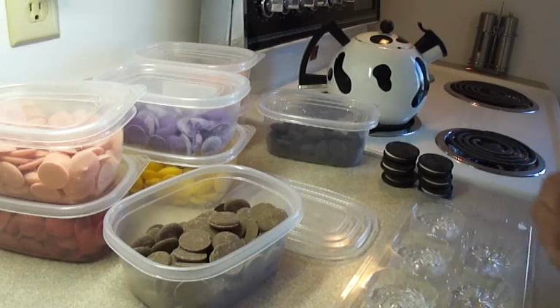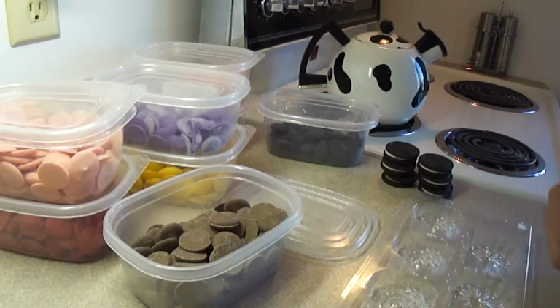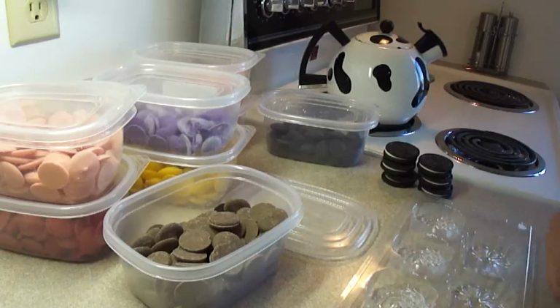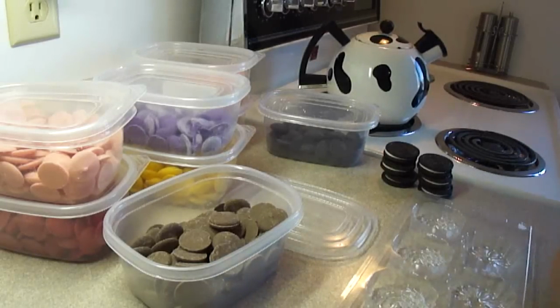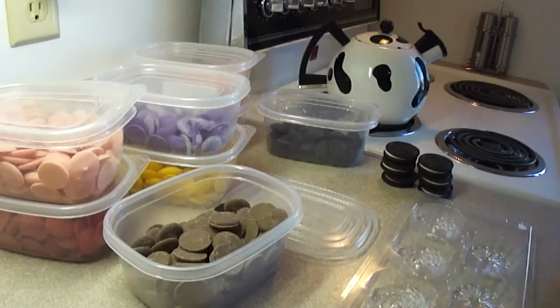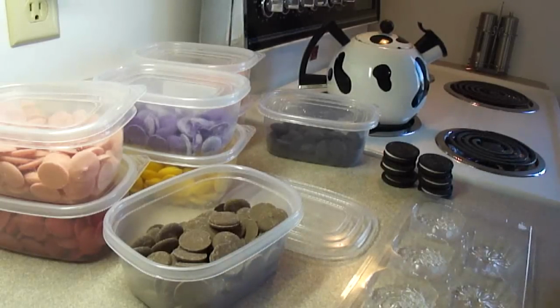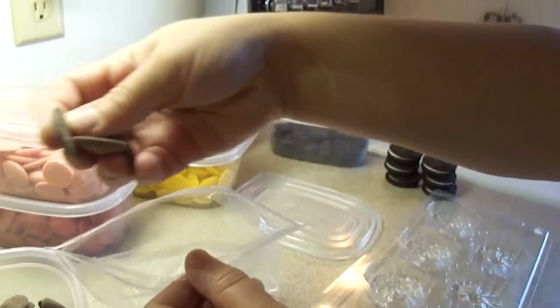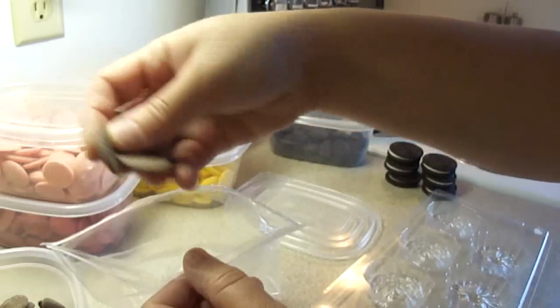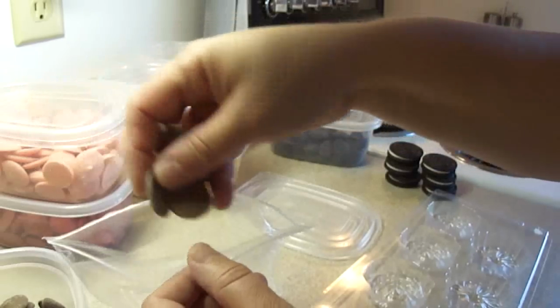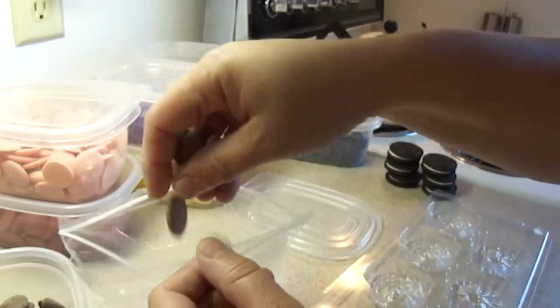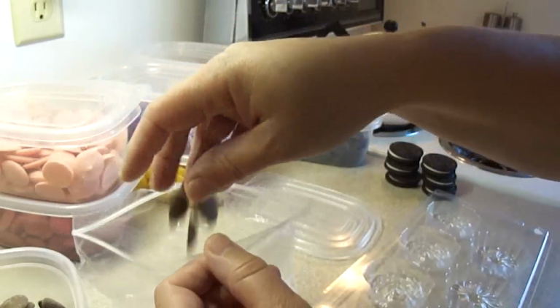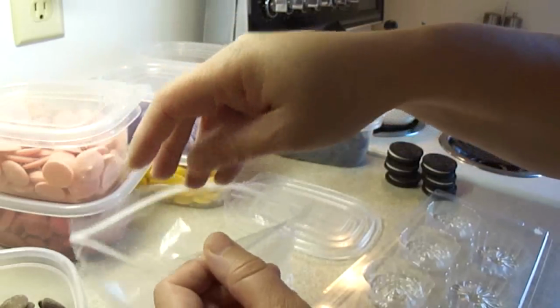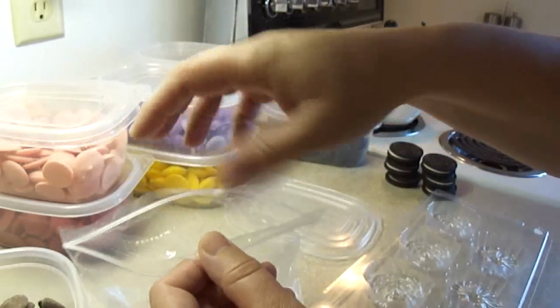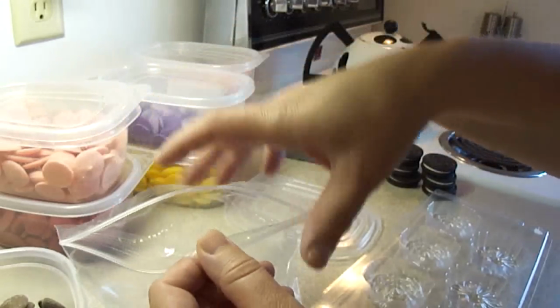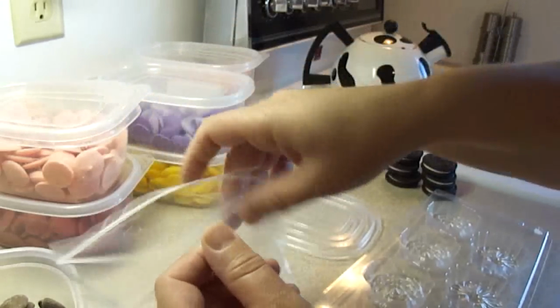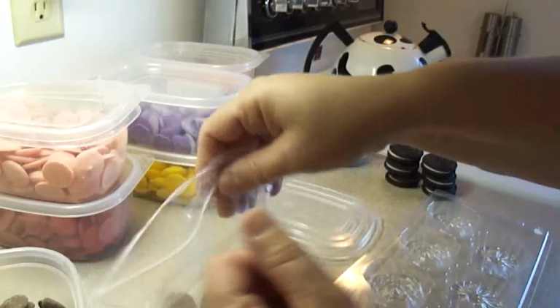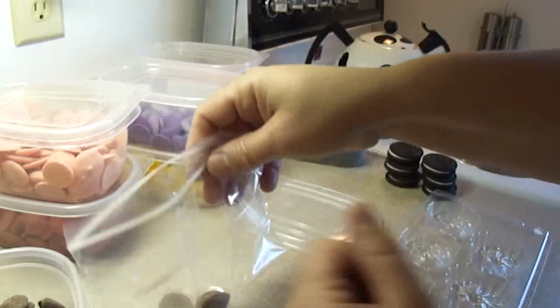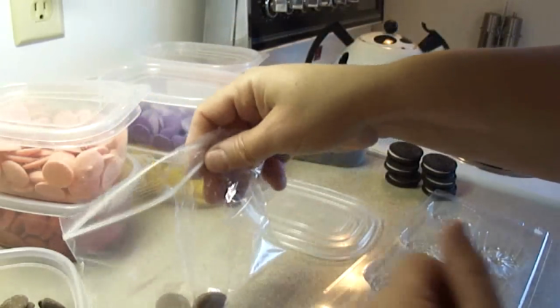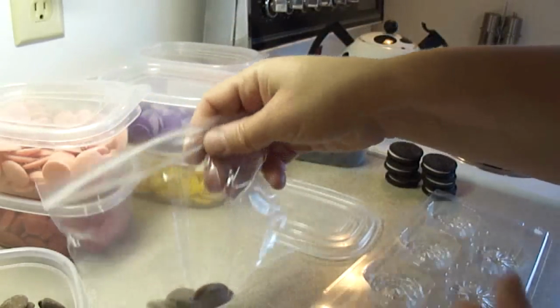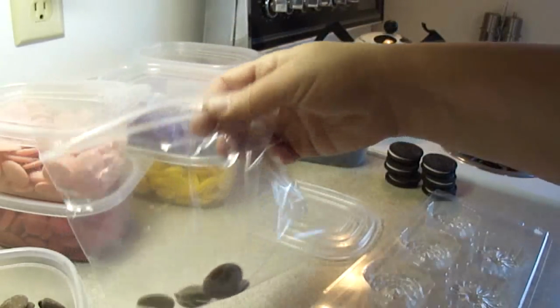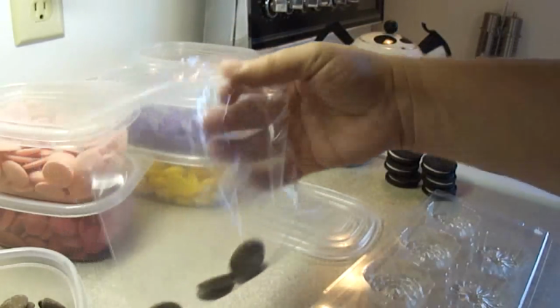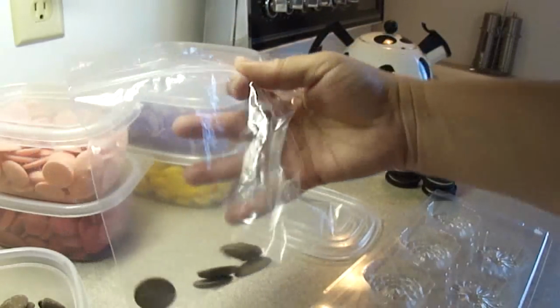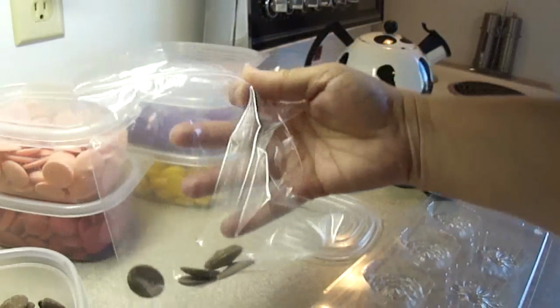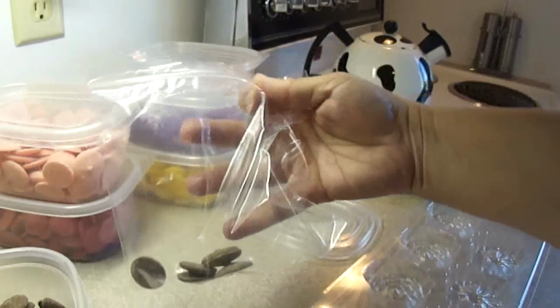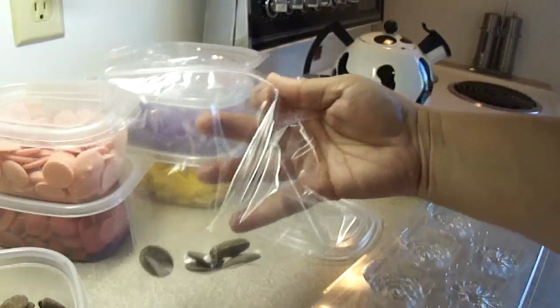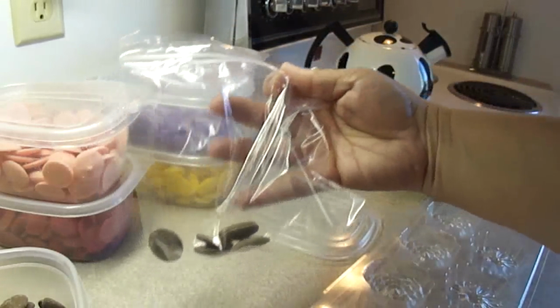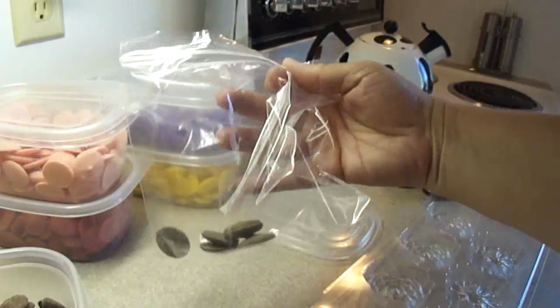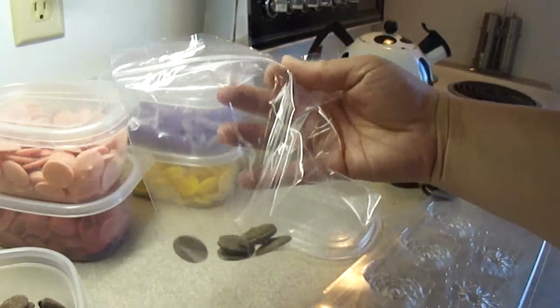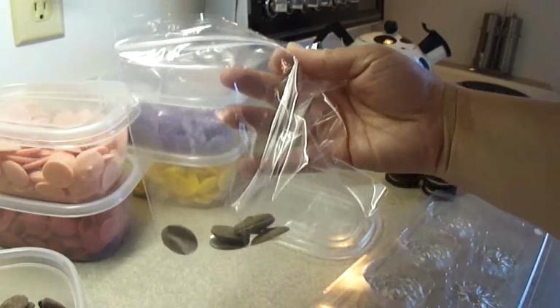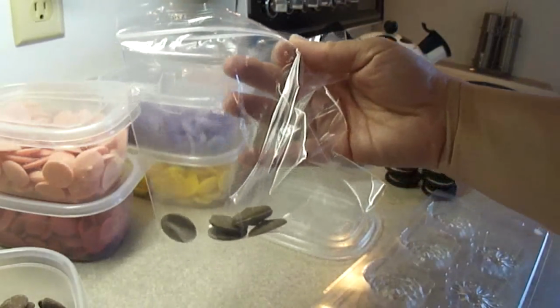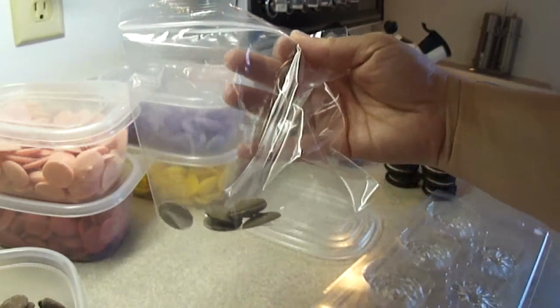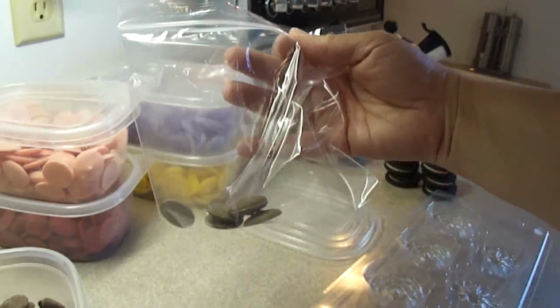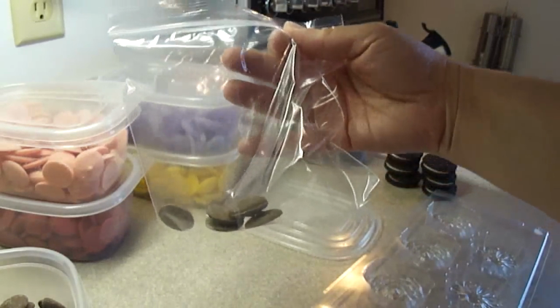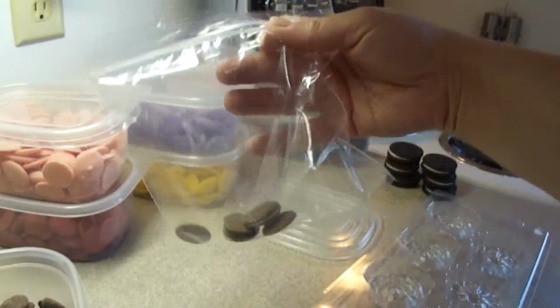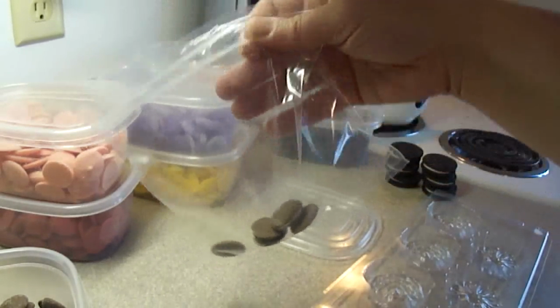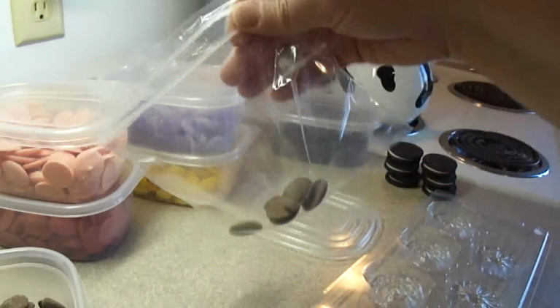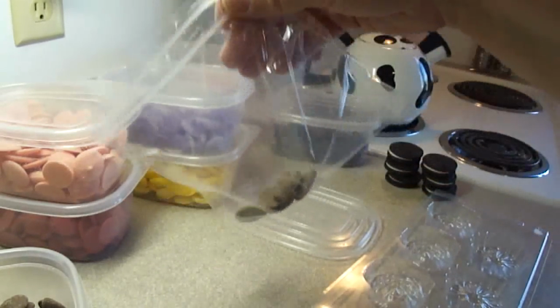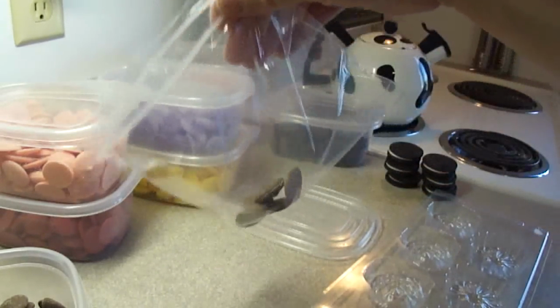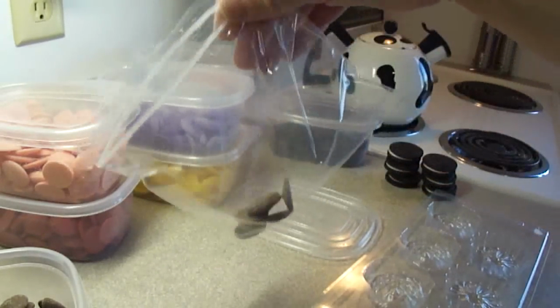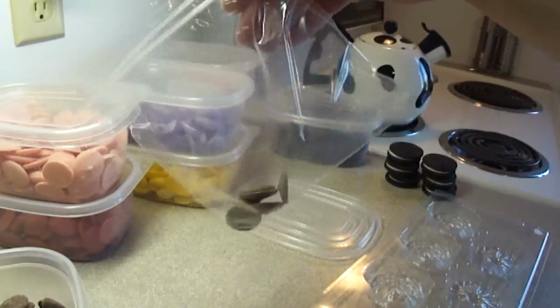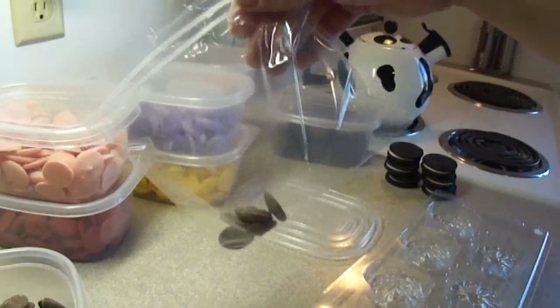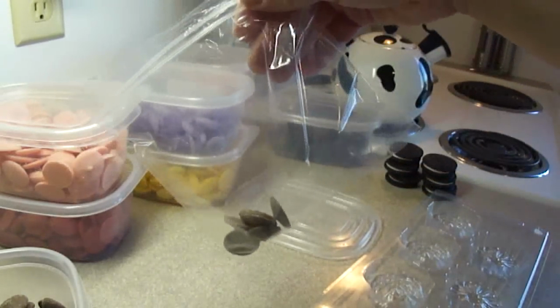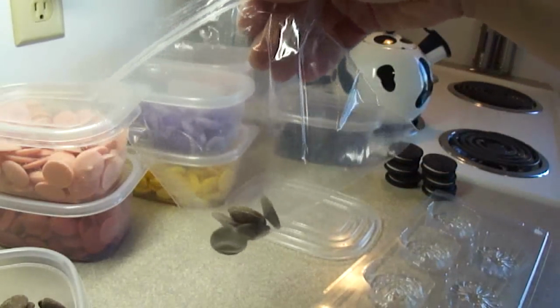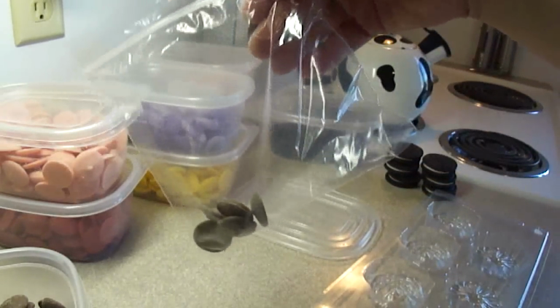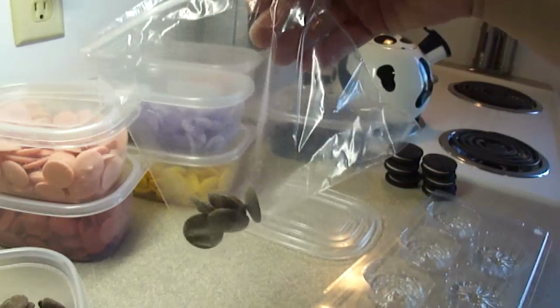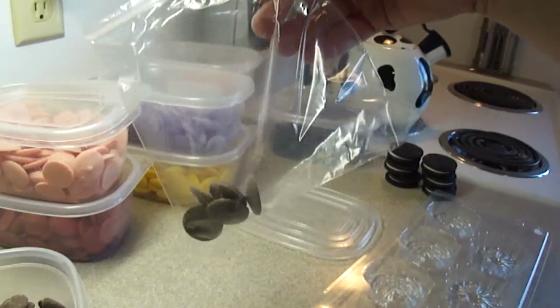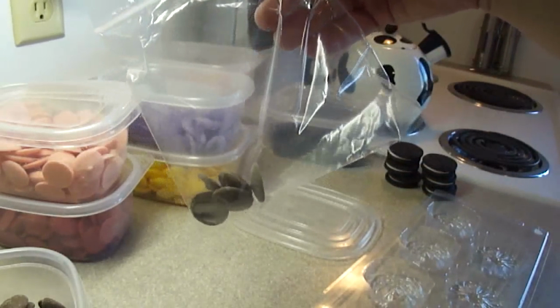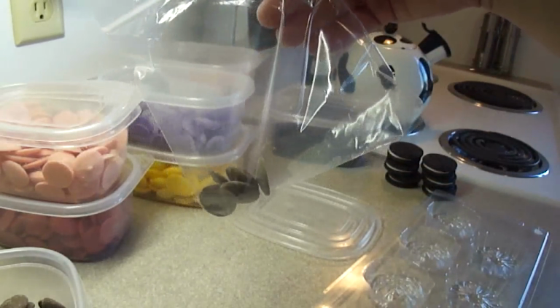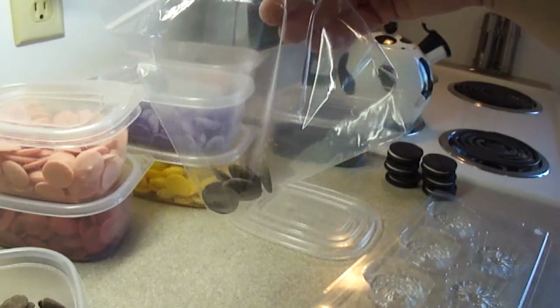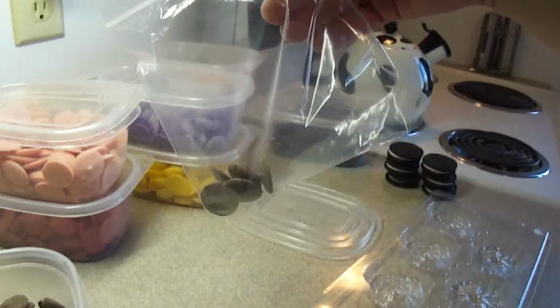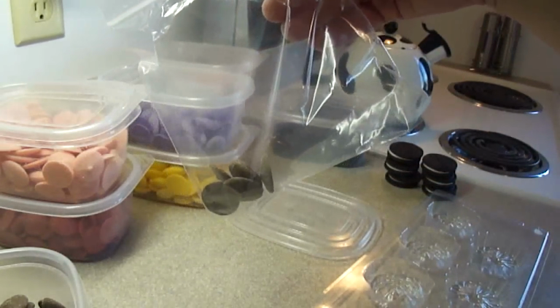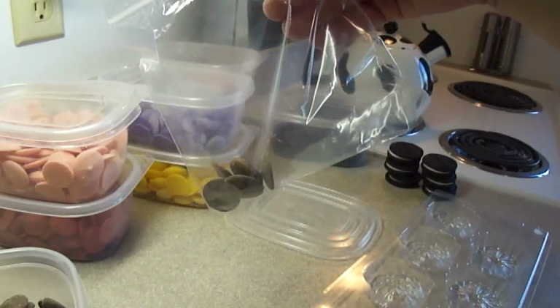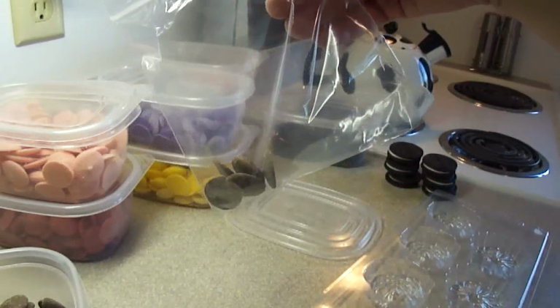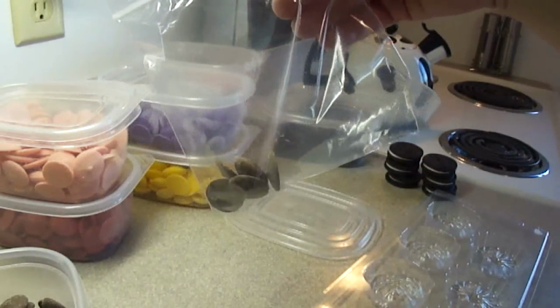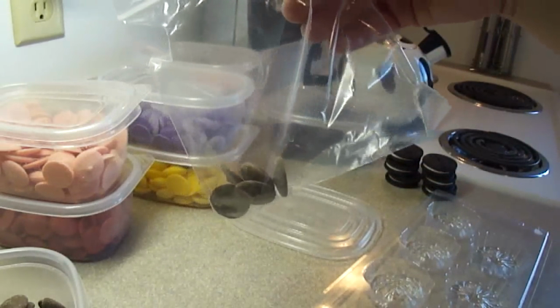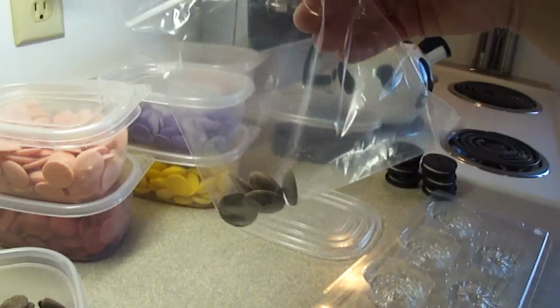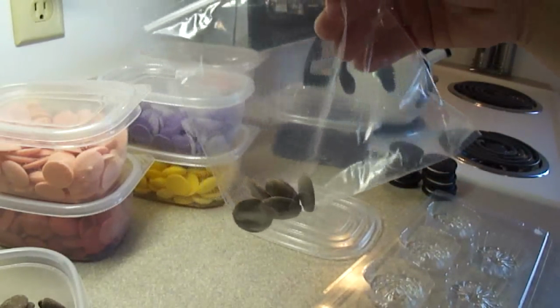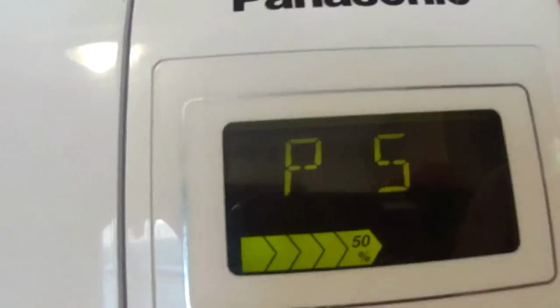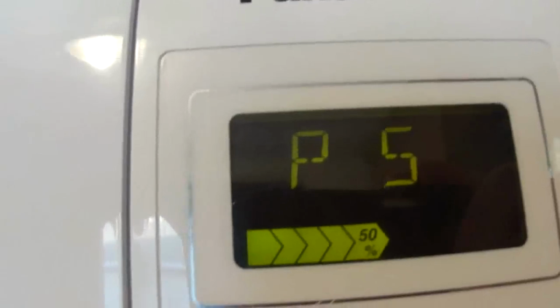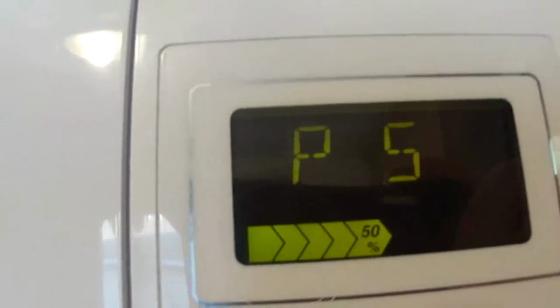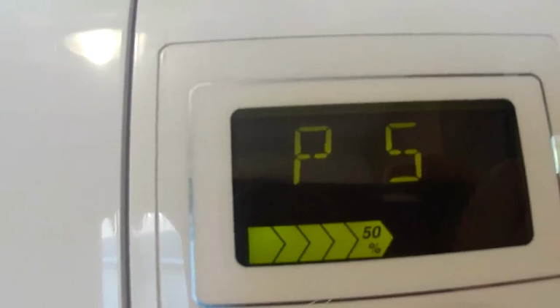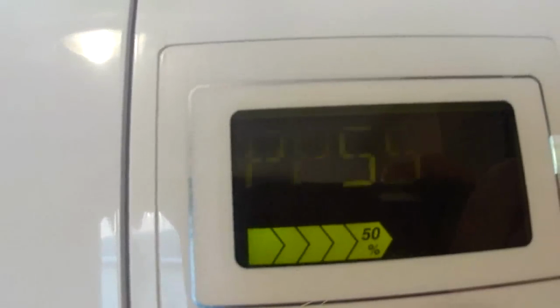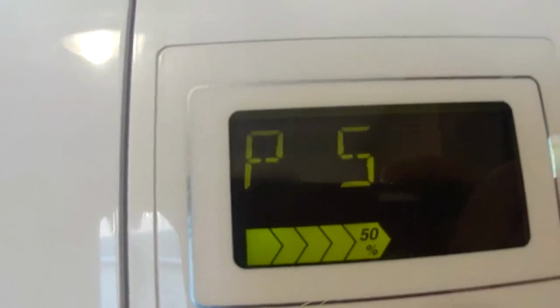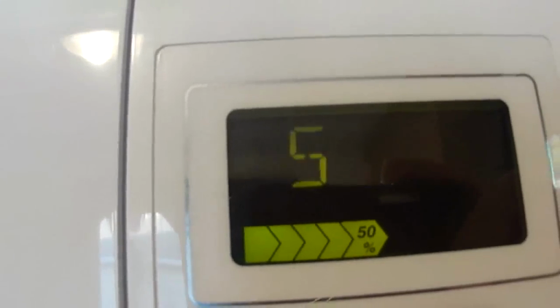They can be purchased at craft stores like Michael's, even Walmart in some places, and the Bulk Barn if you live in Canada.